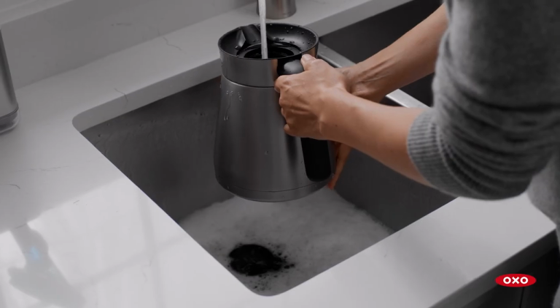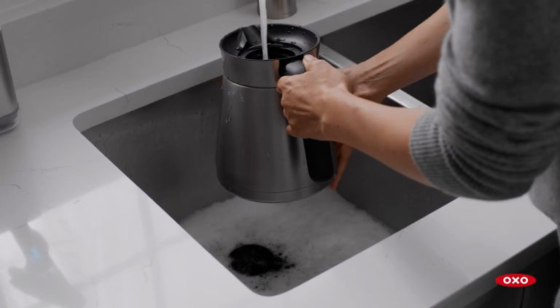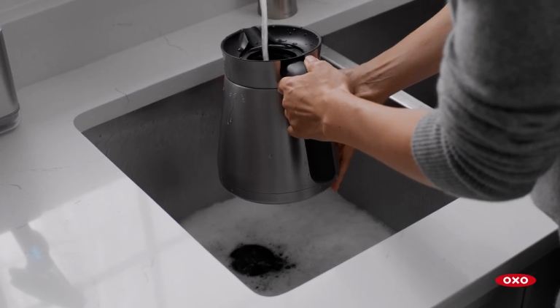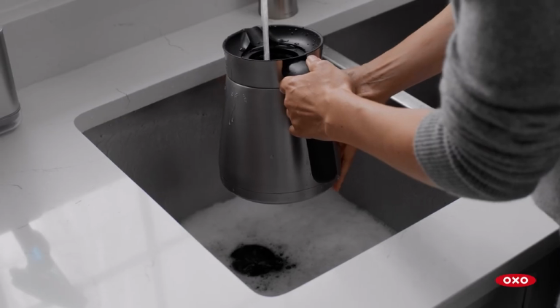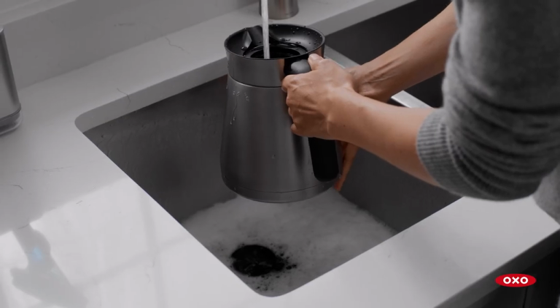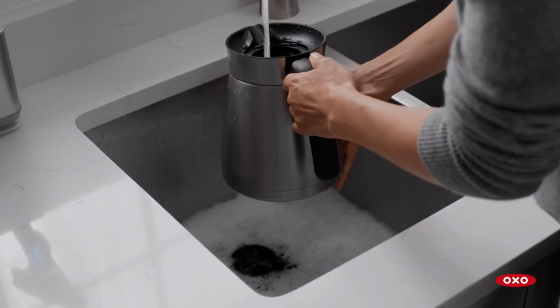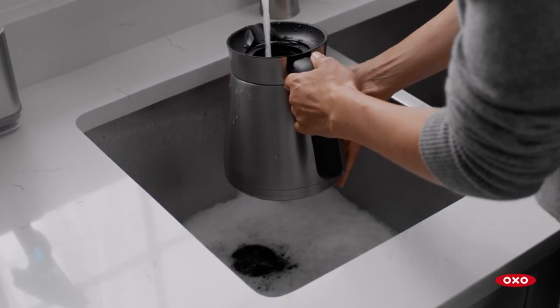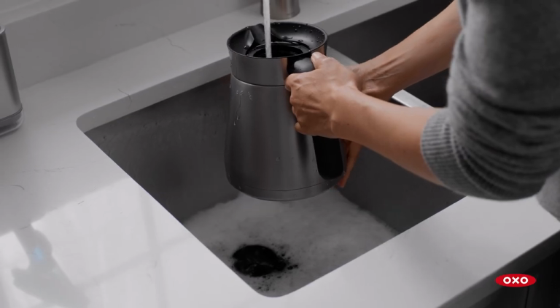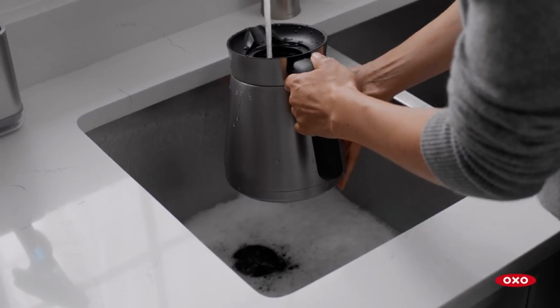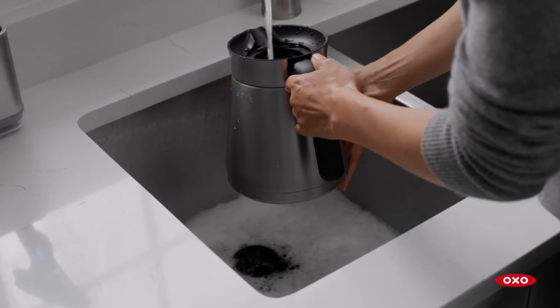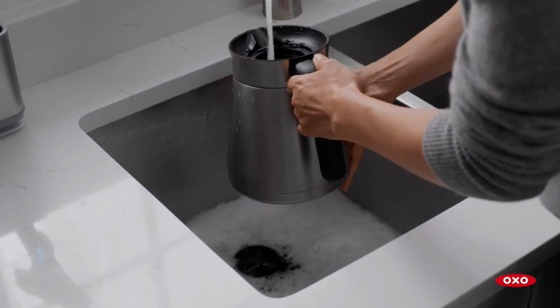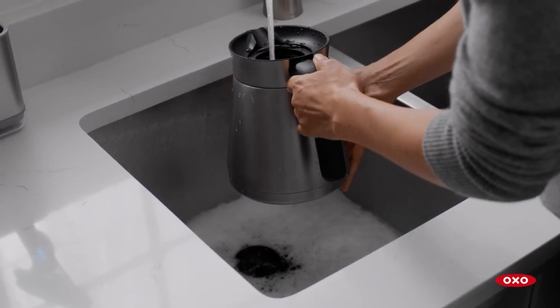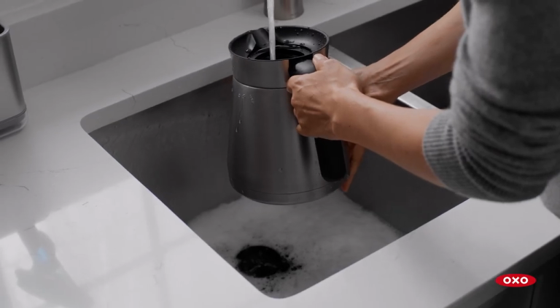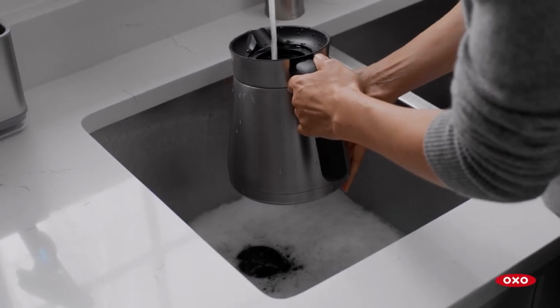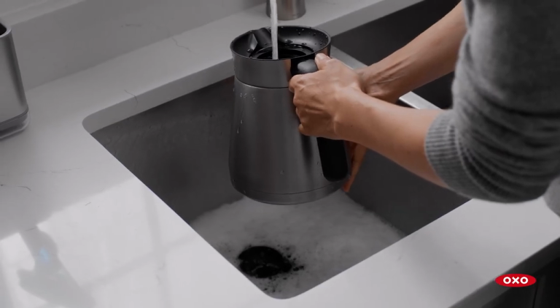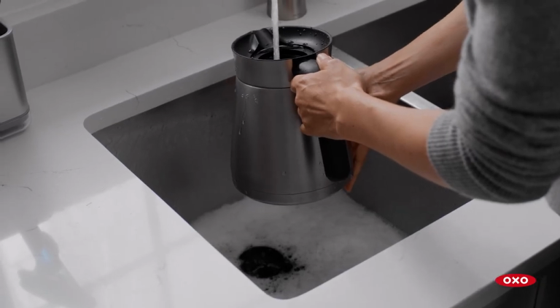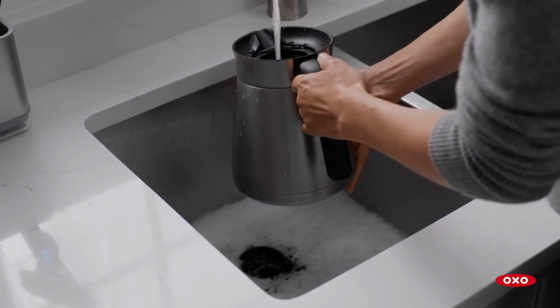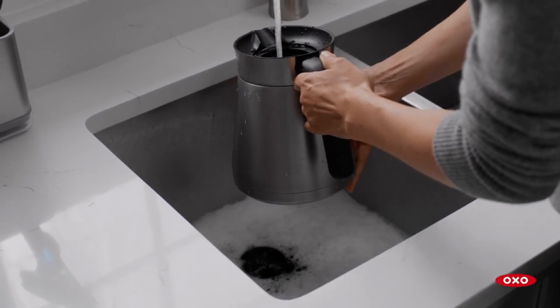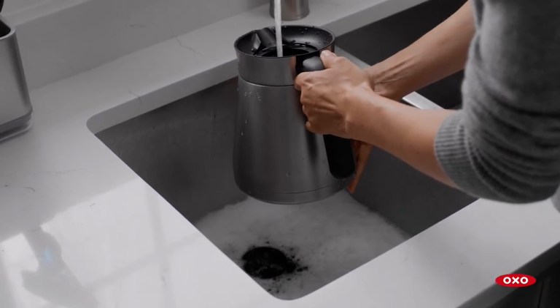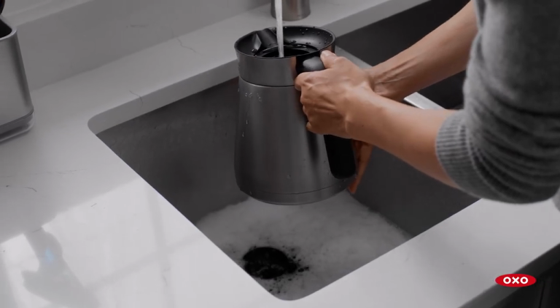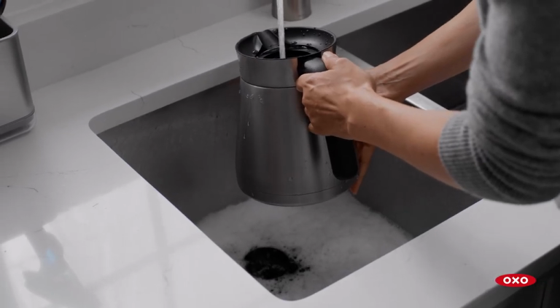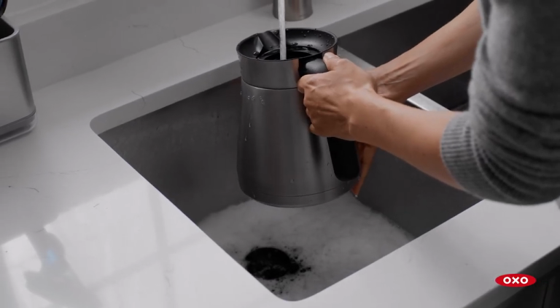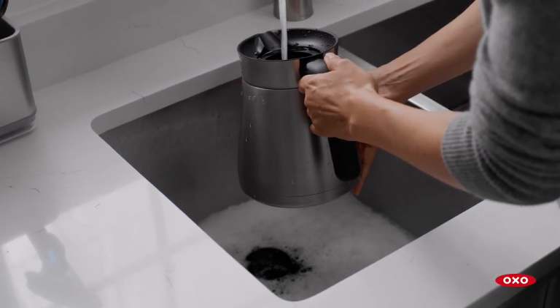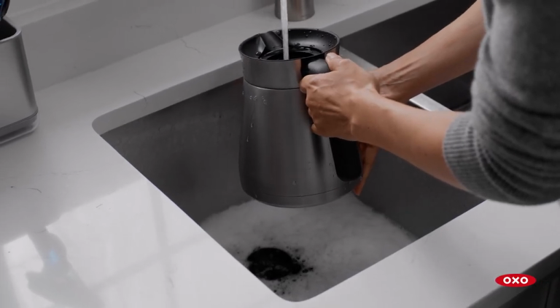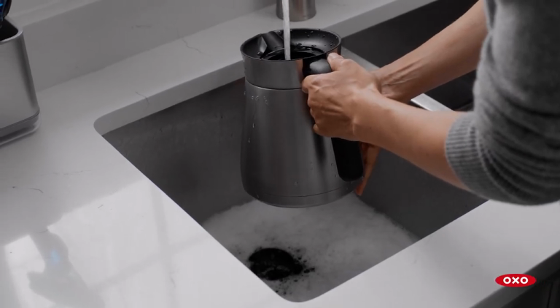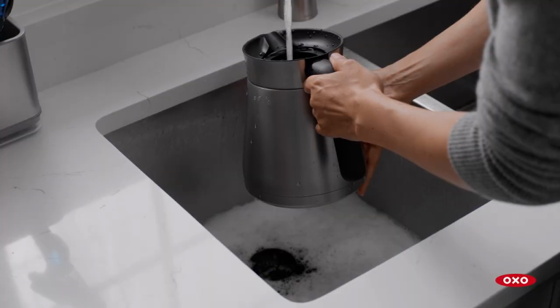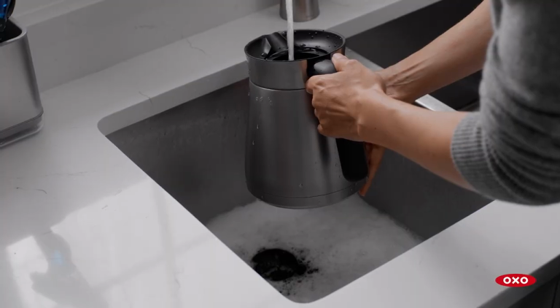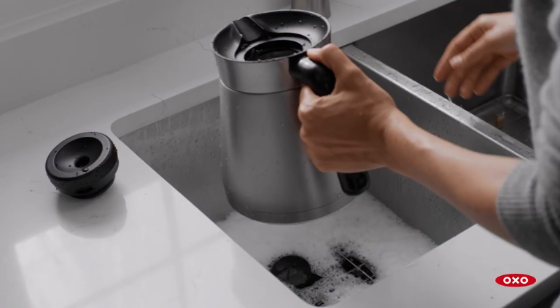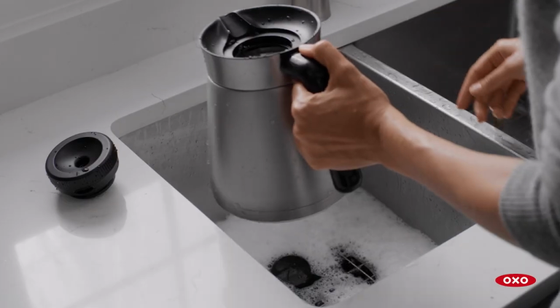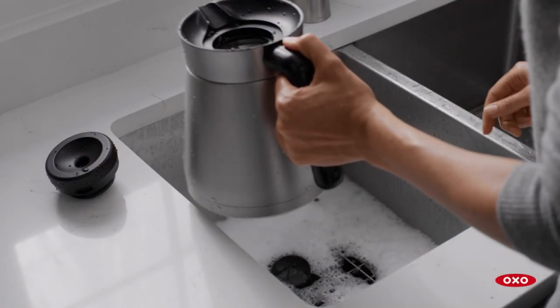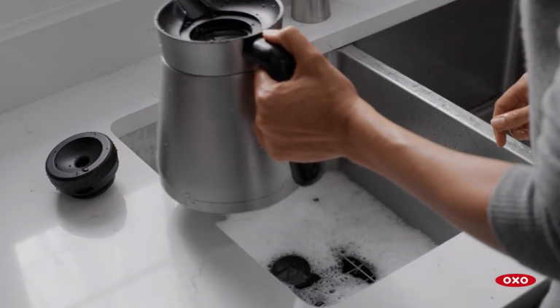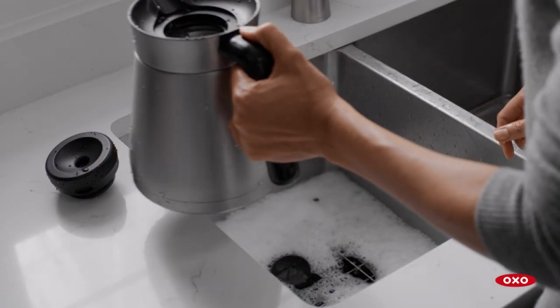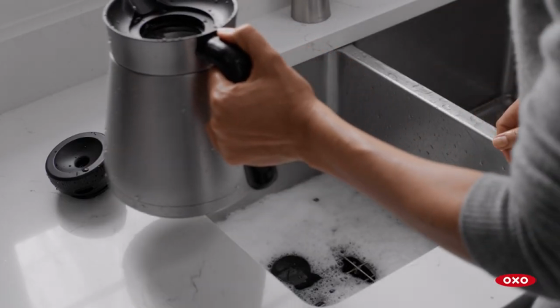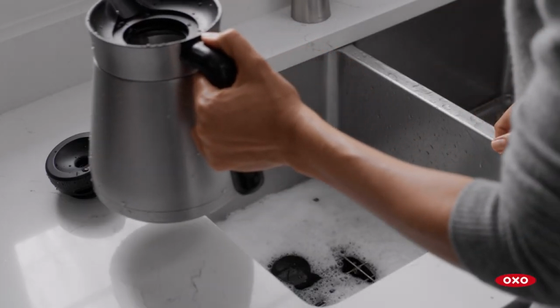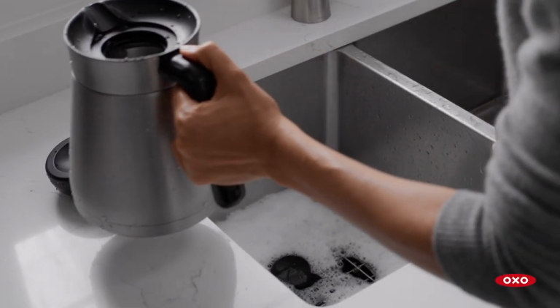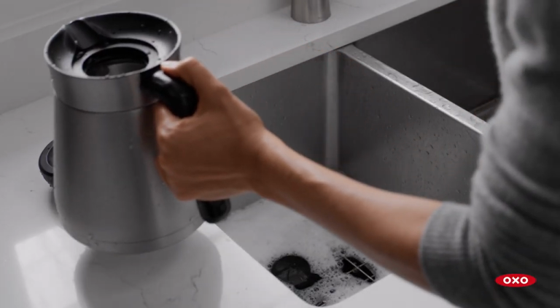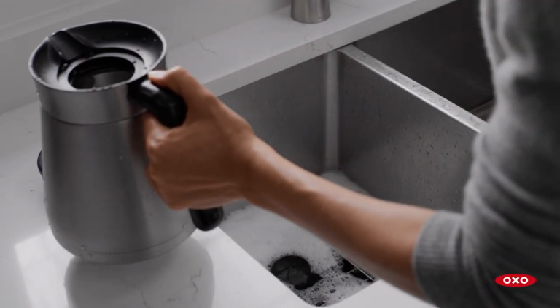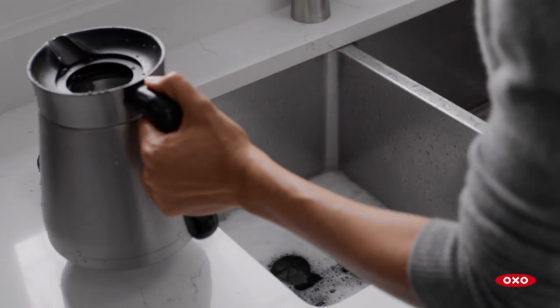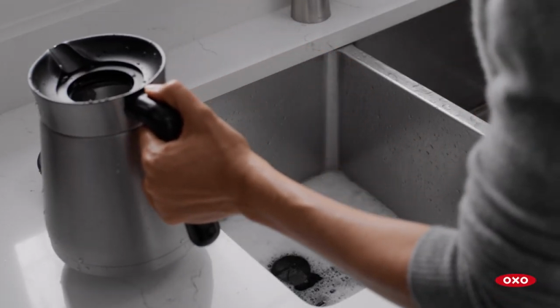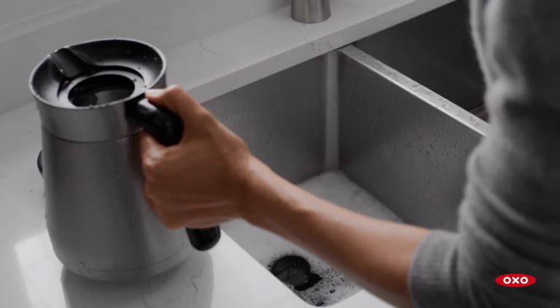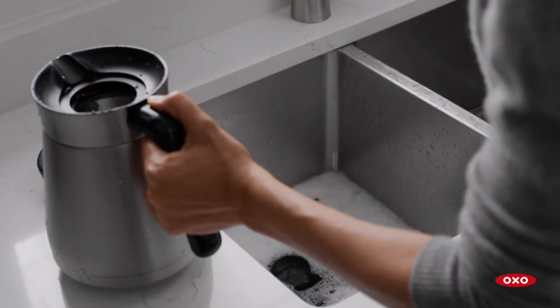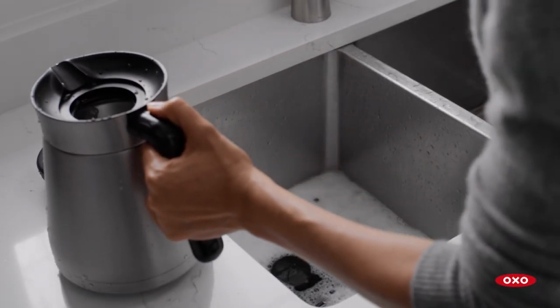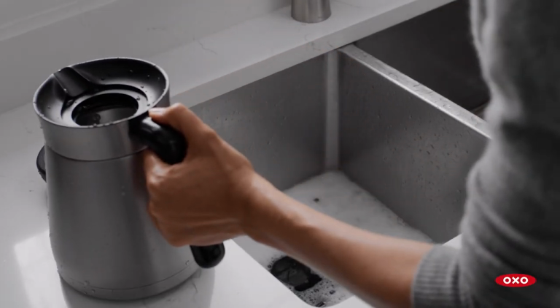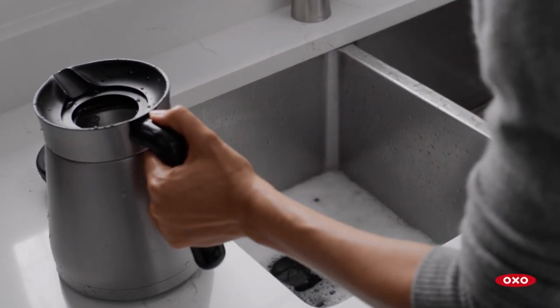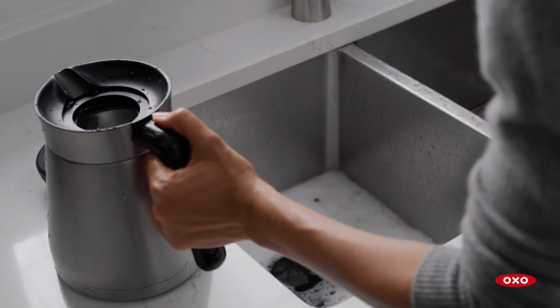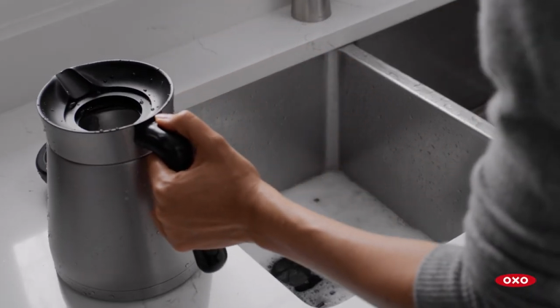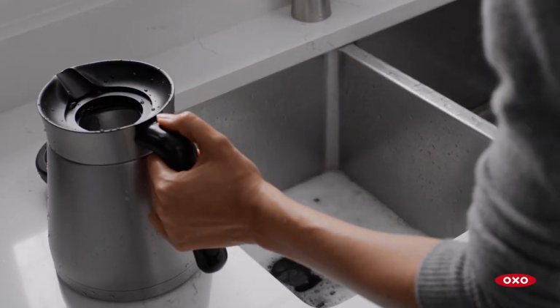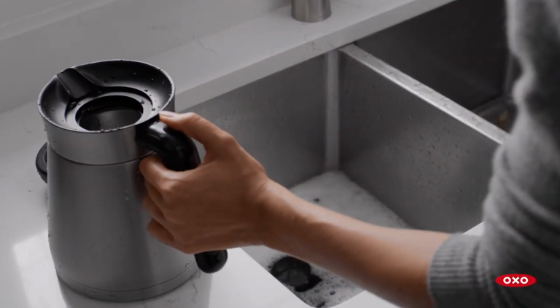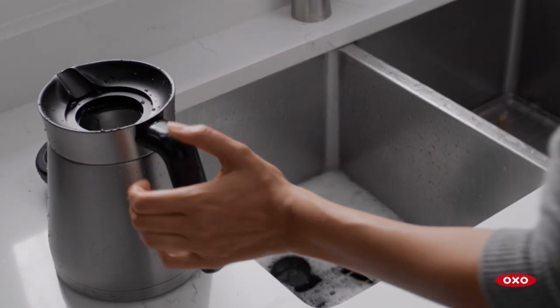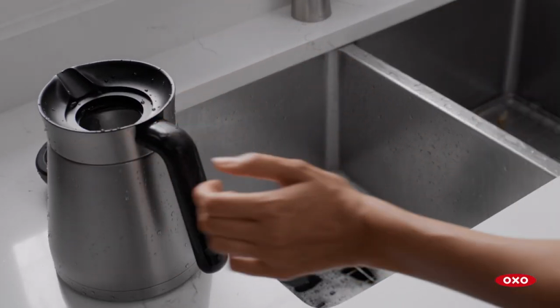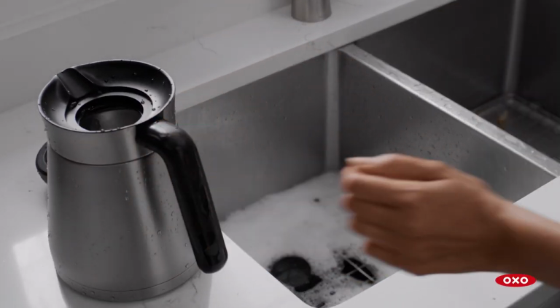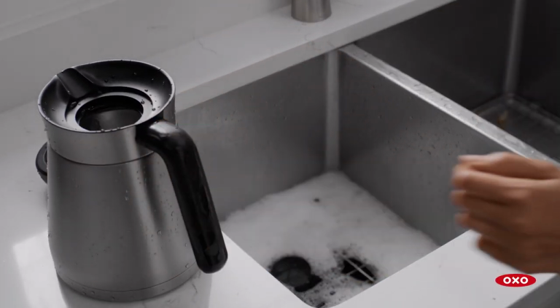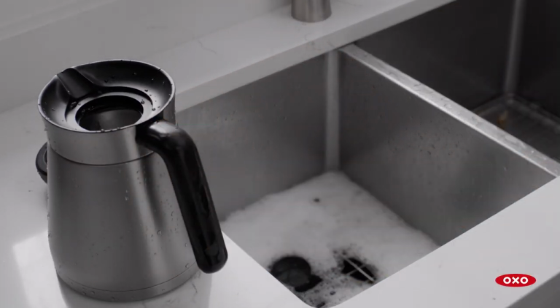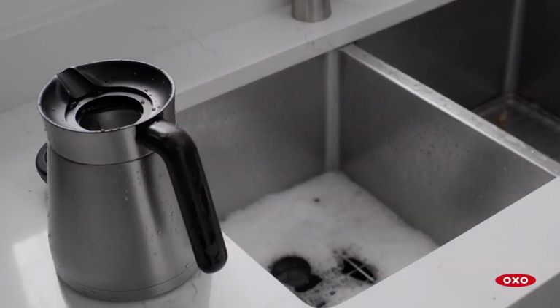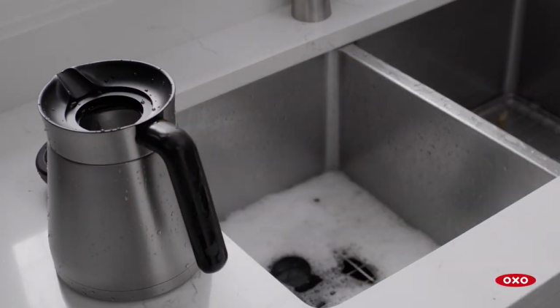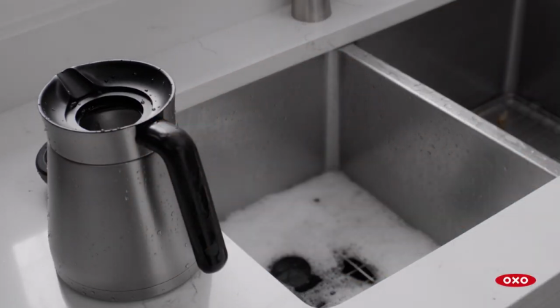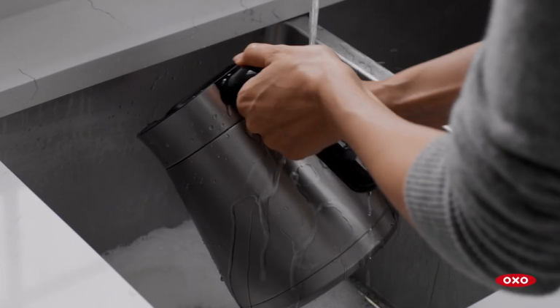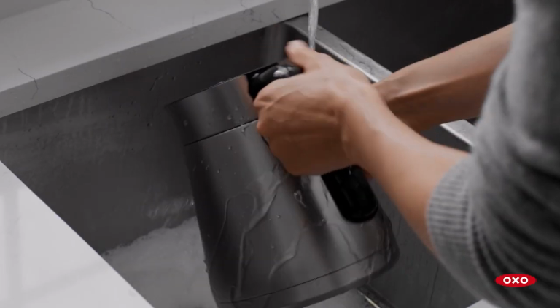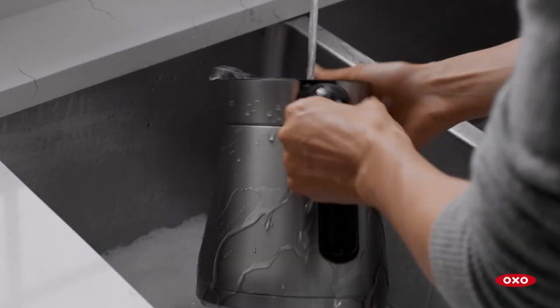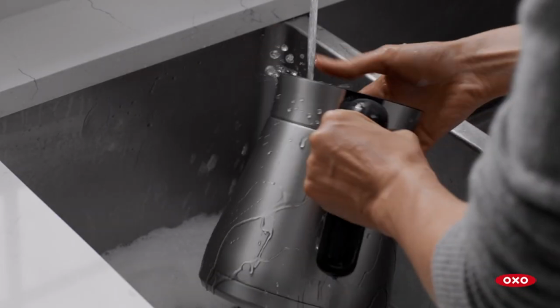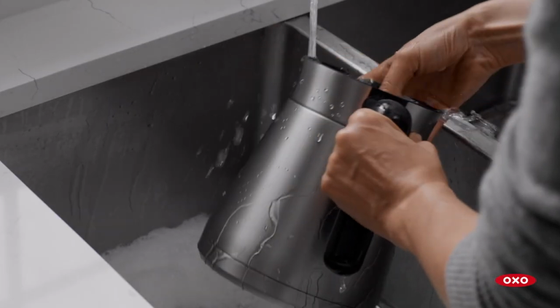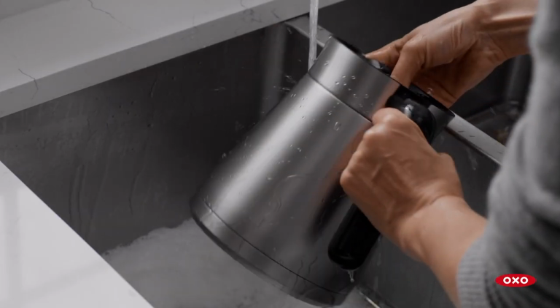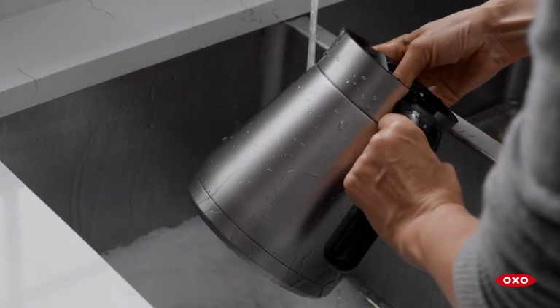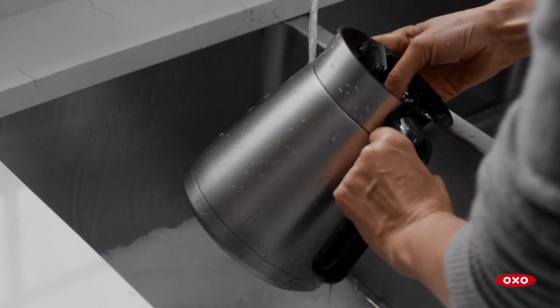To remove any coffee oil stains in the carafe, soak it with a small amount of dish detergent and water overnight. Rinse thoroughly.